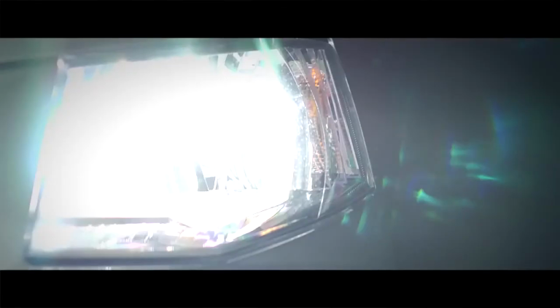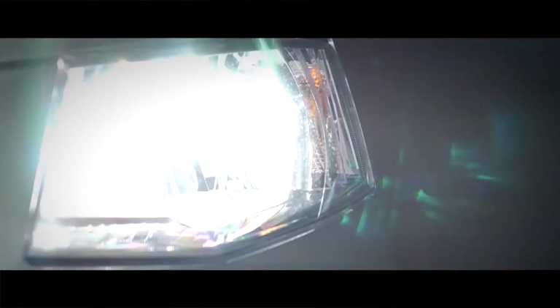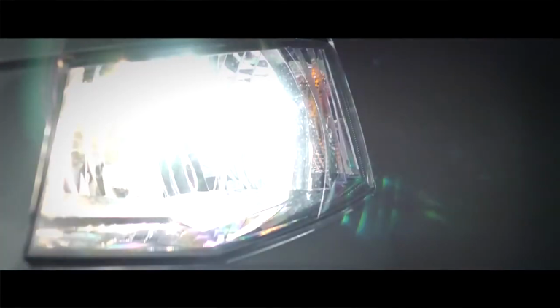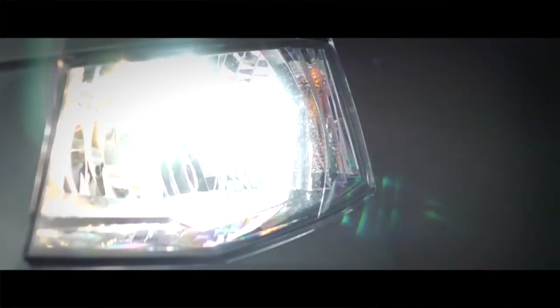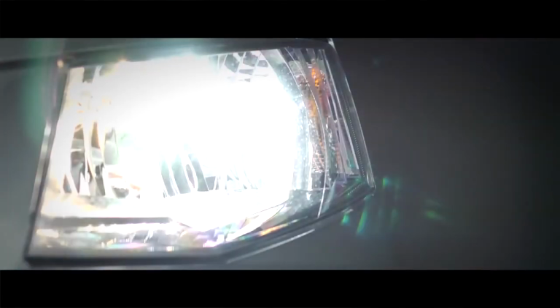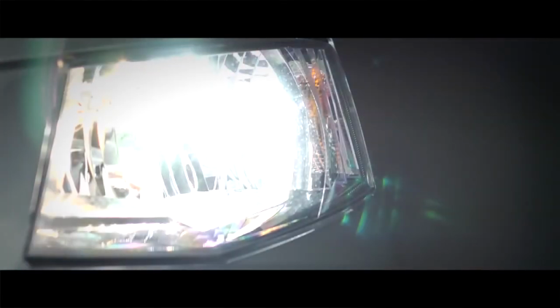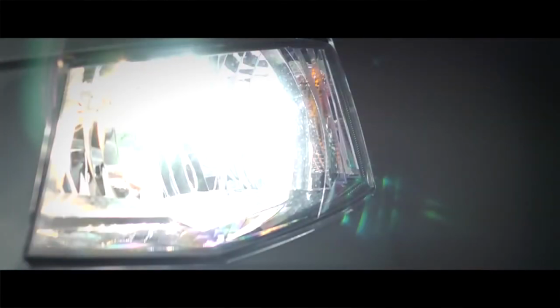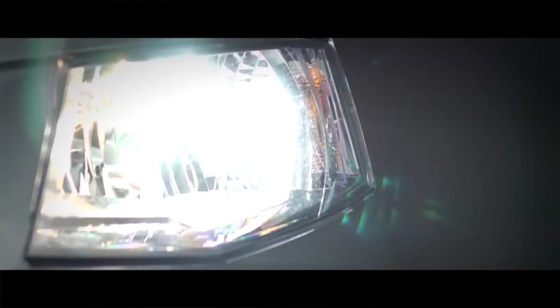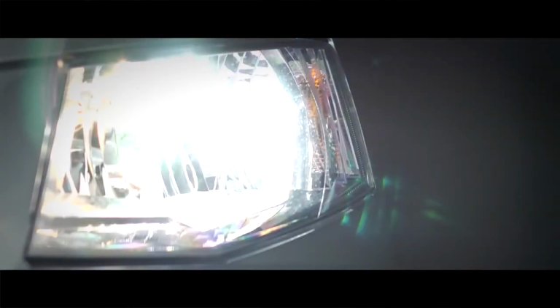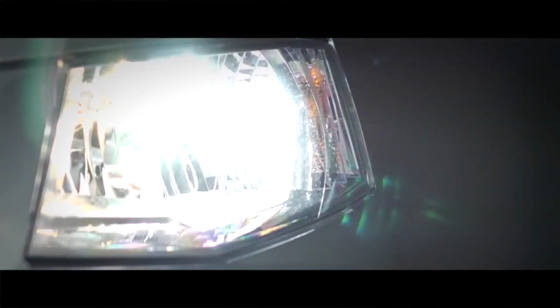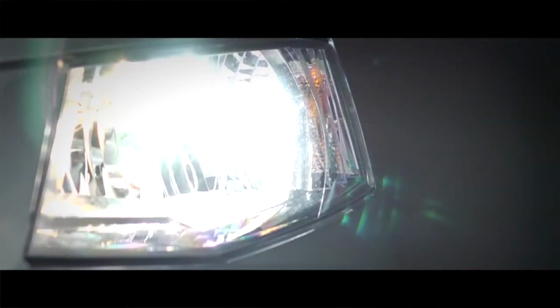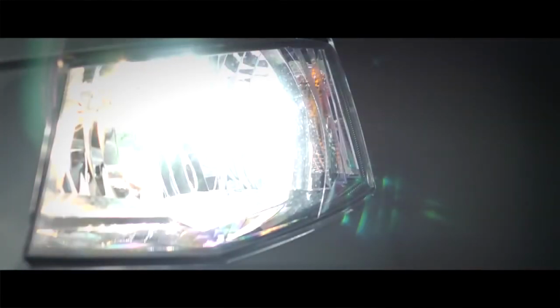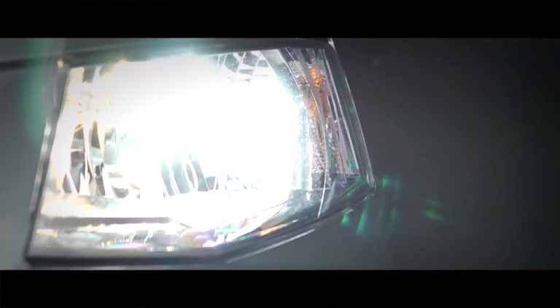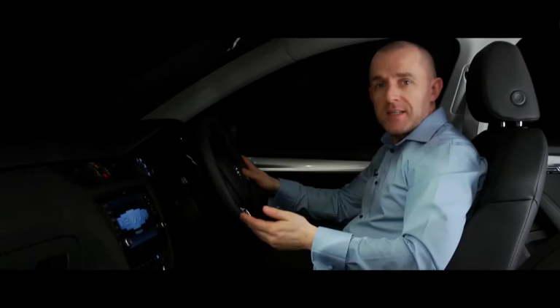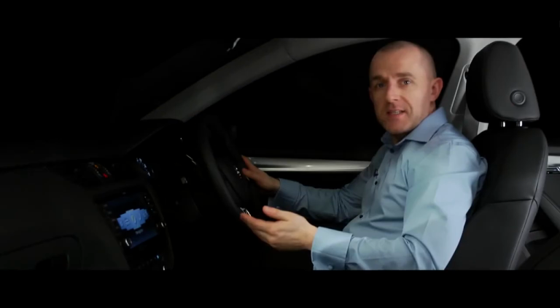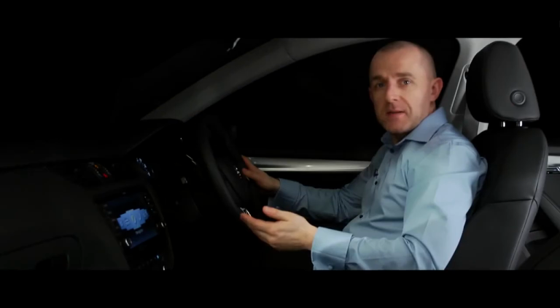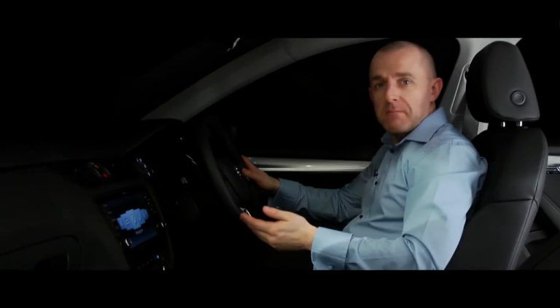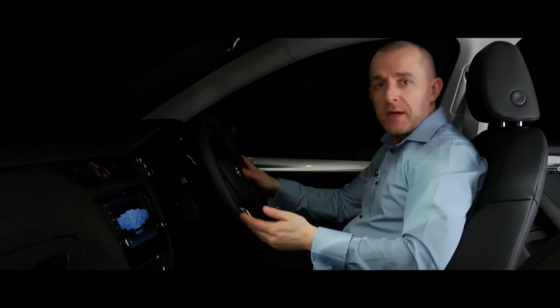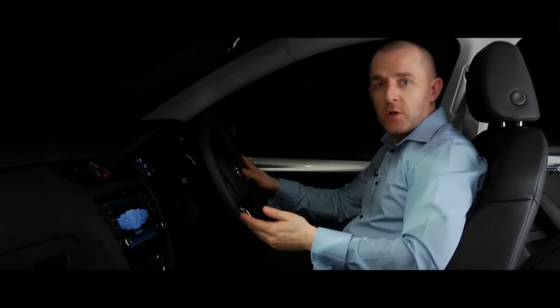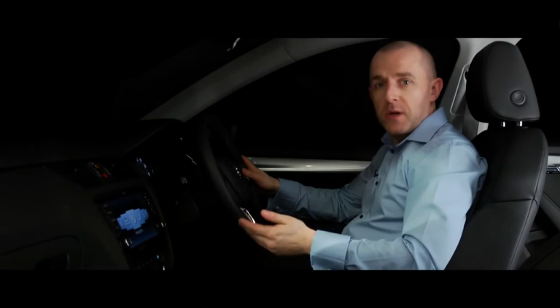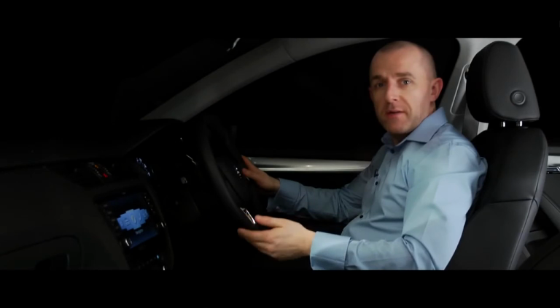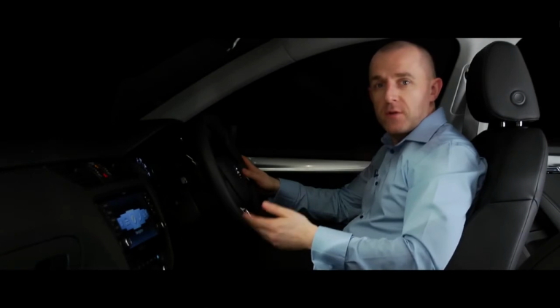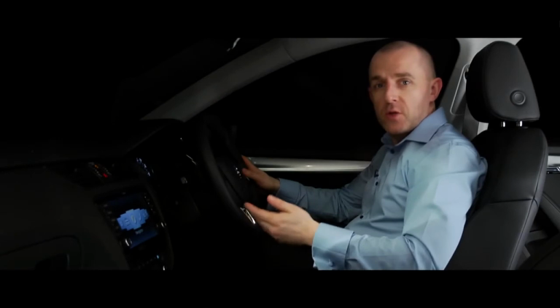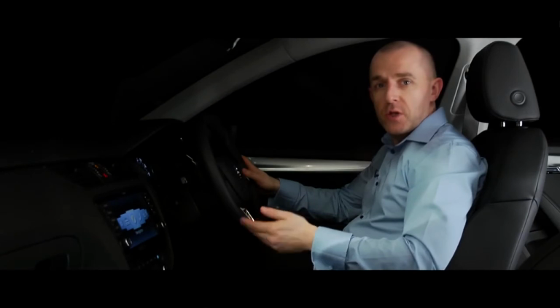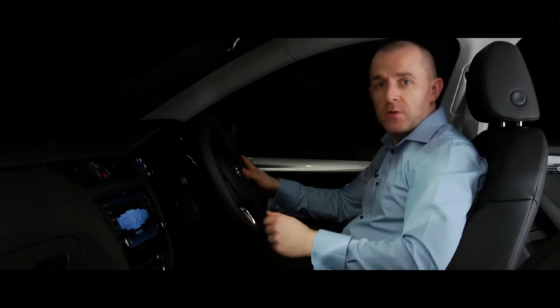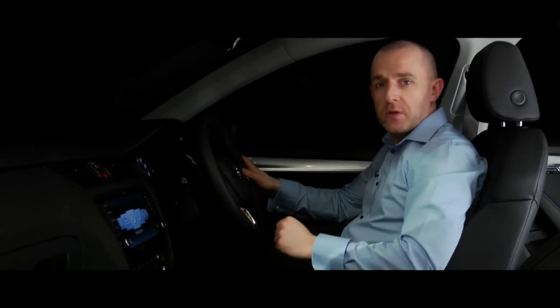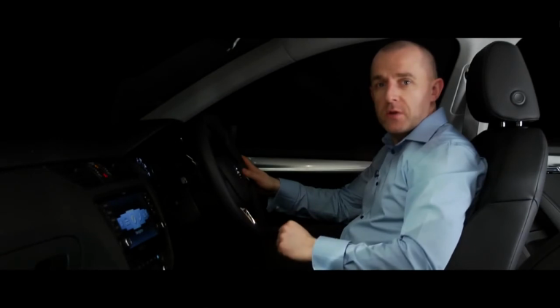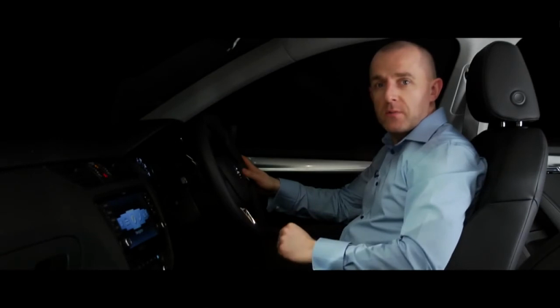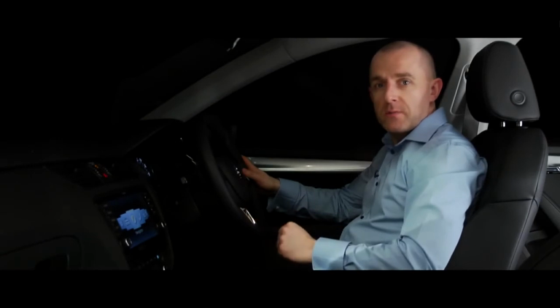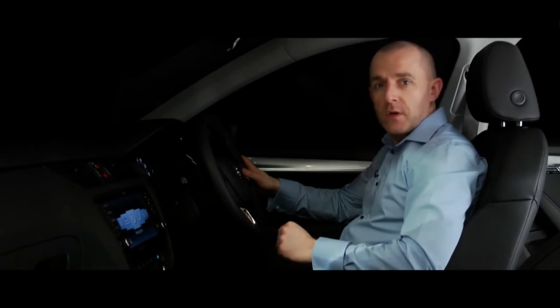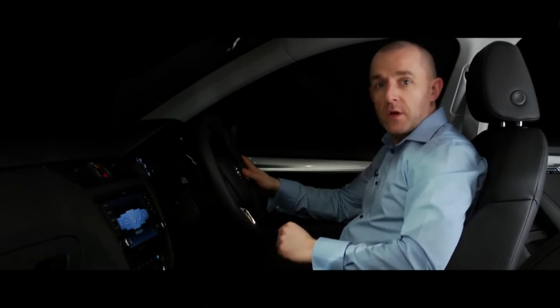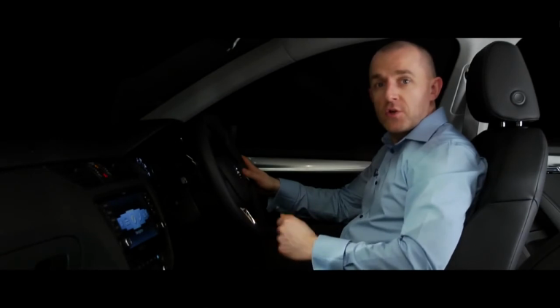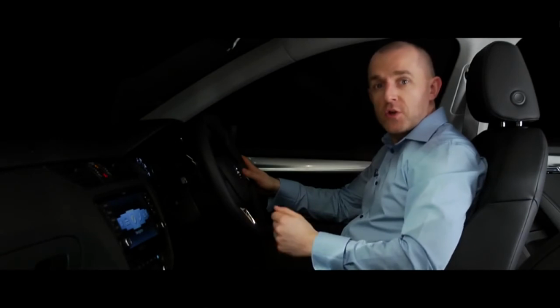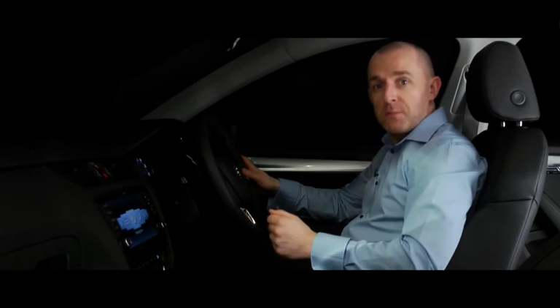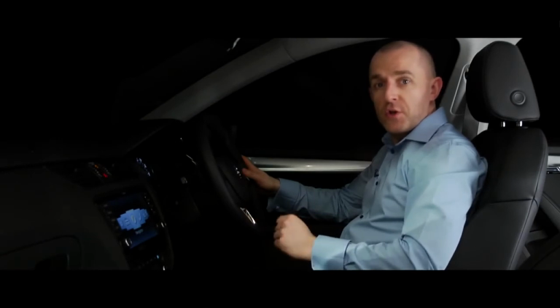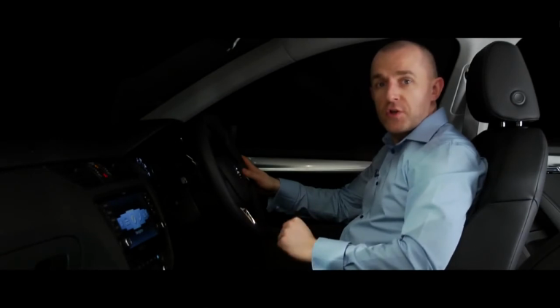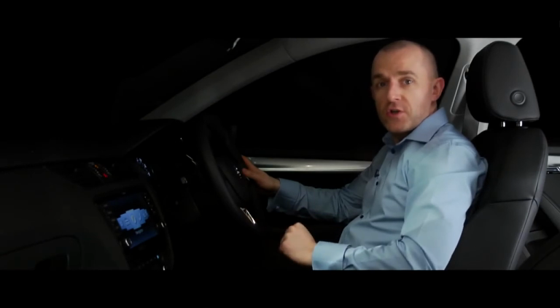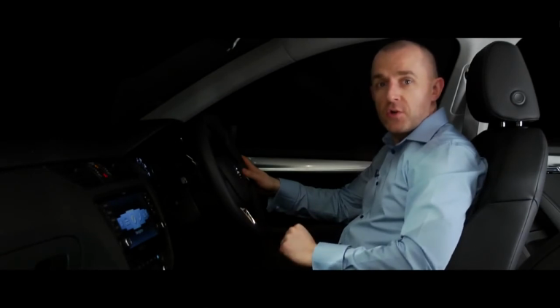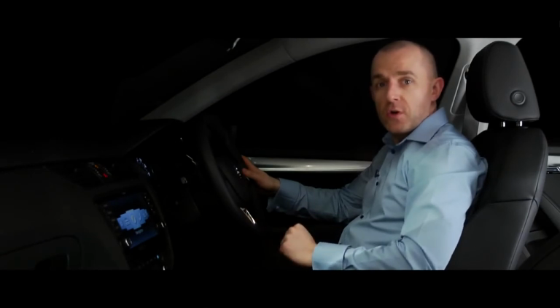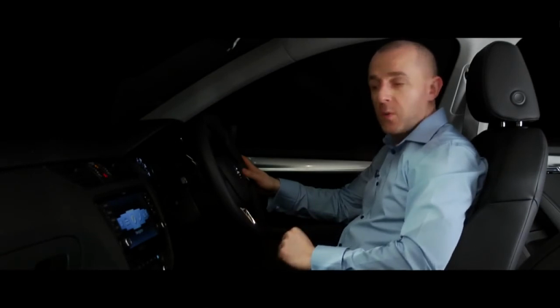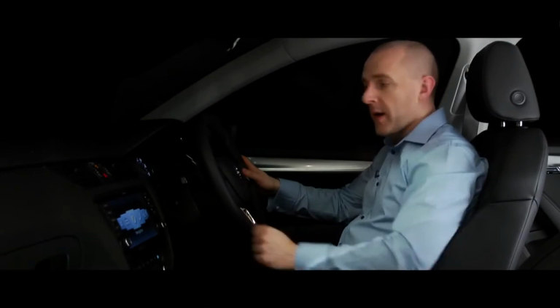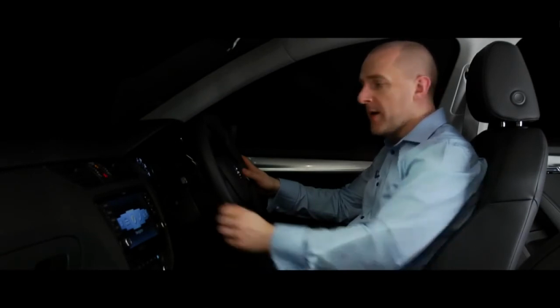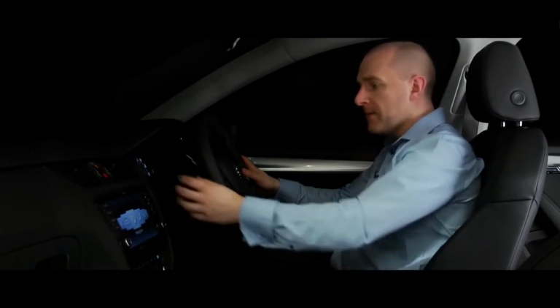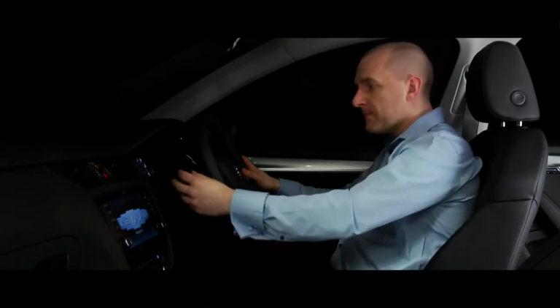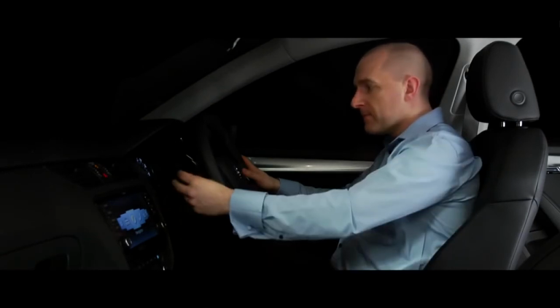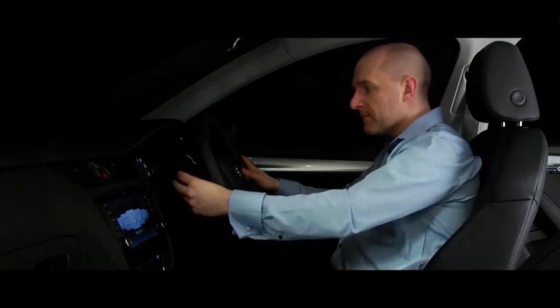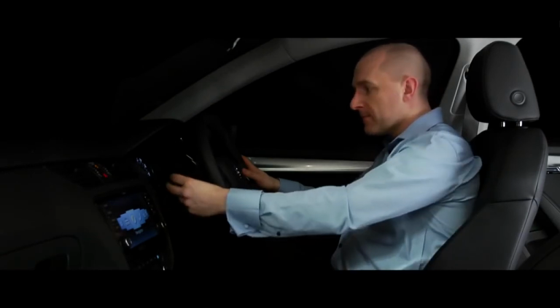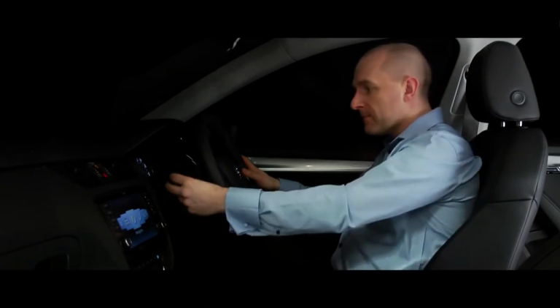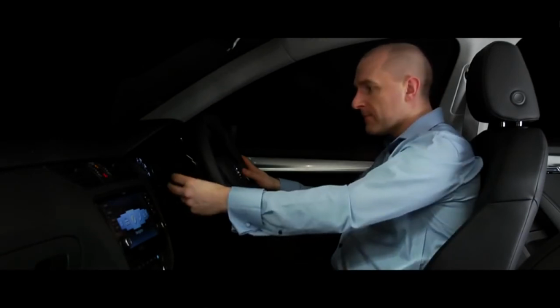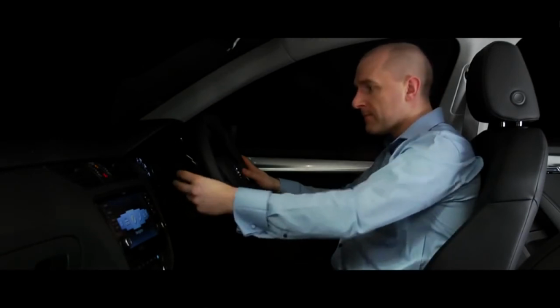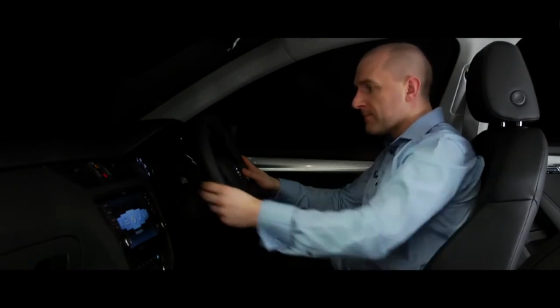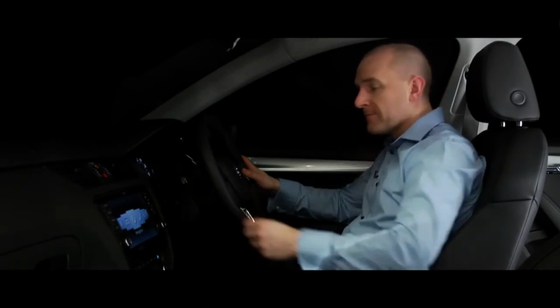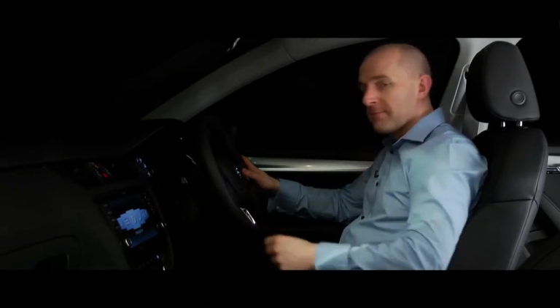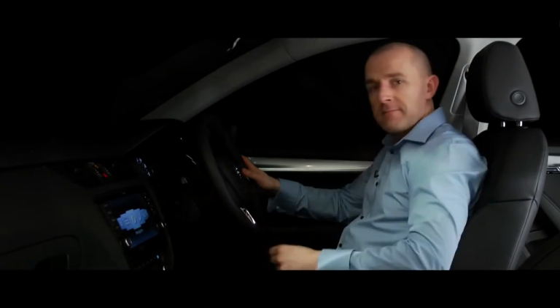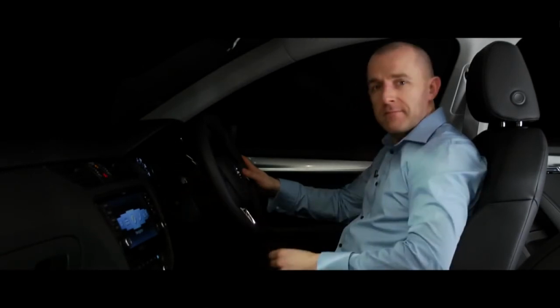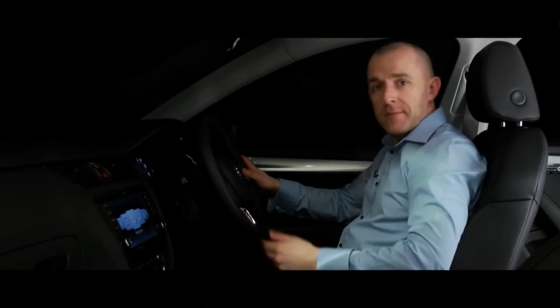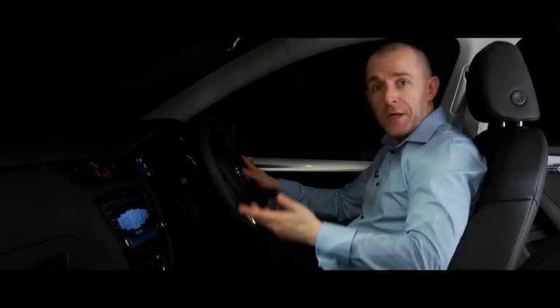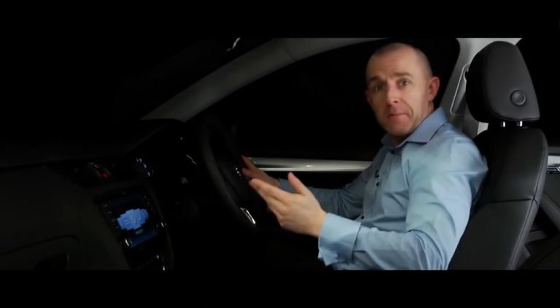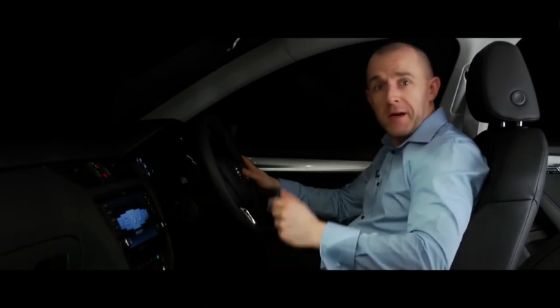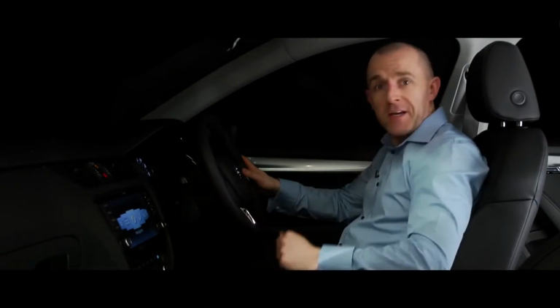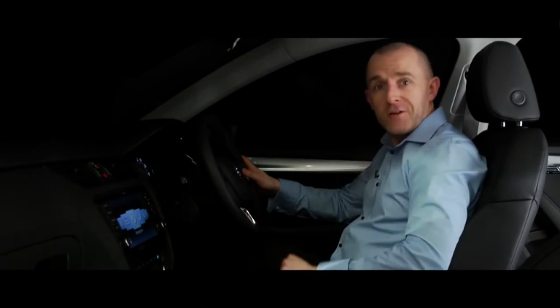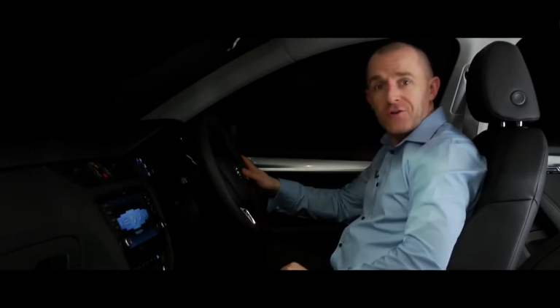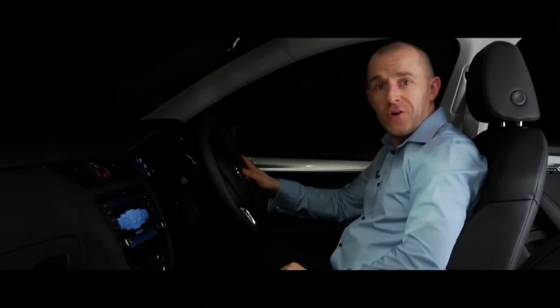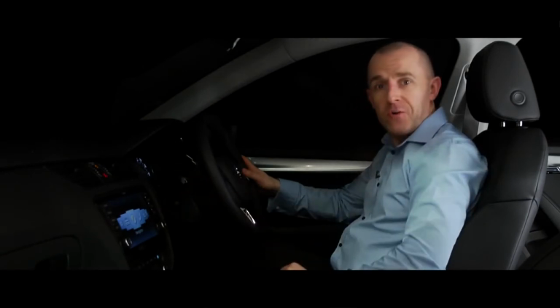But it's simple to override the system manually if you choose to. Just push the stalk away and you're back in control.